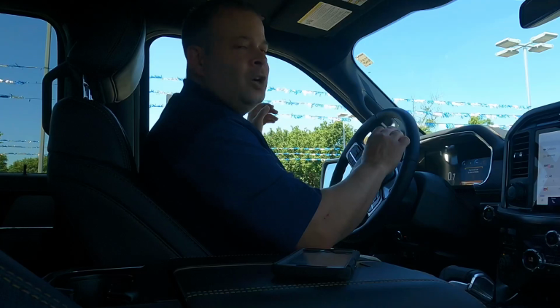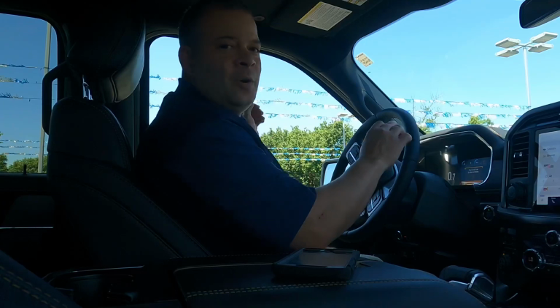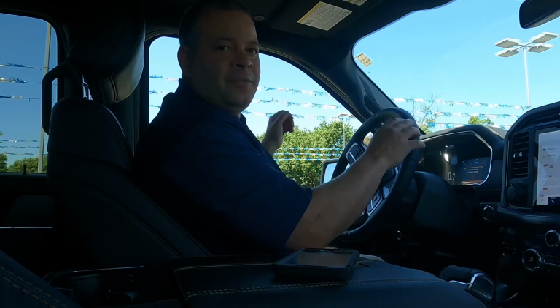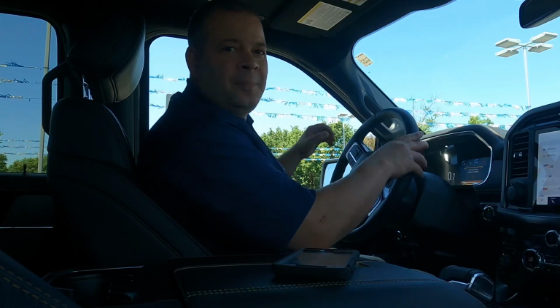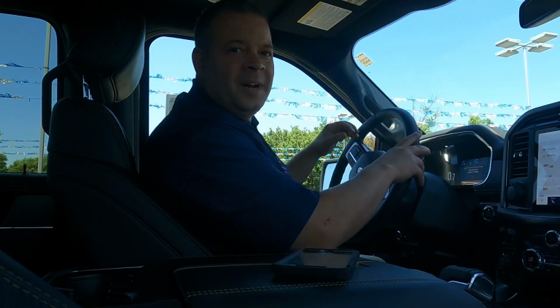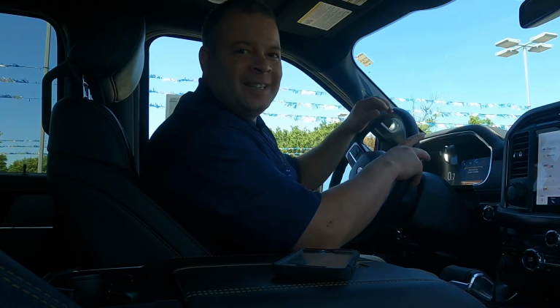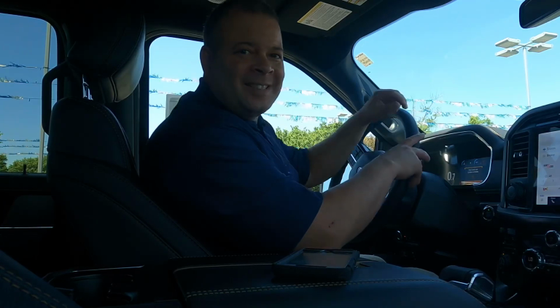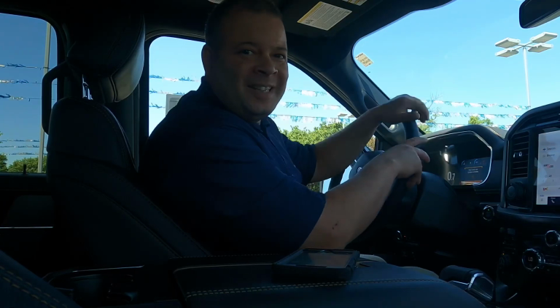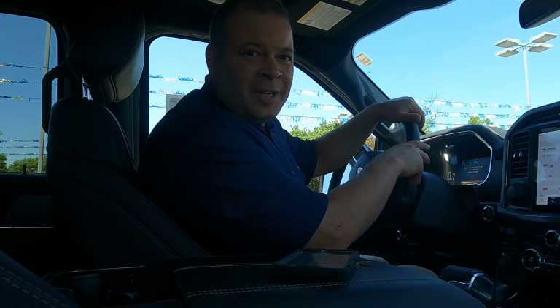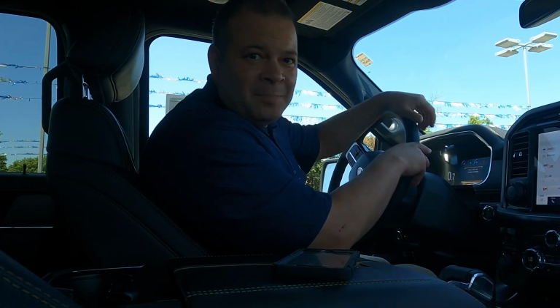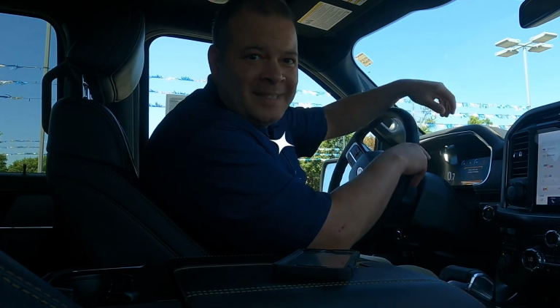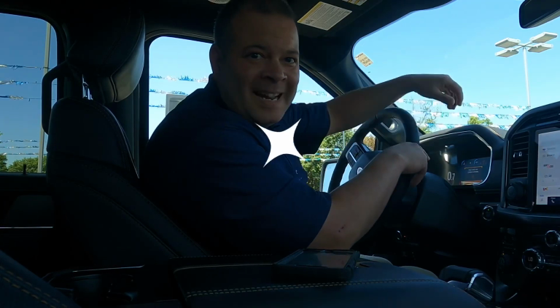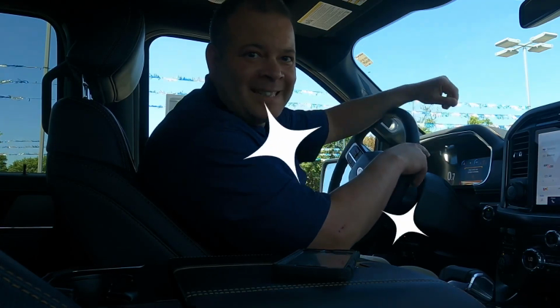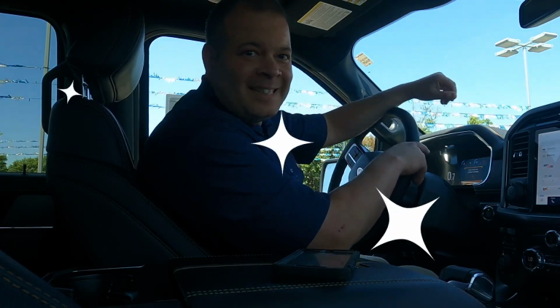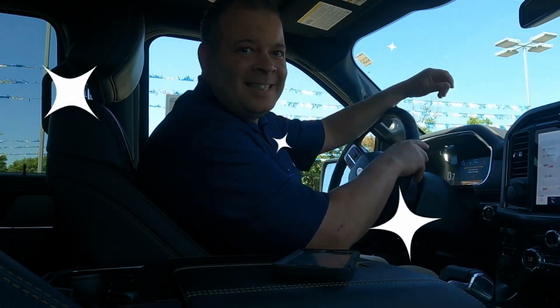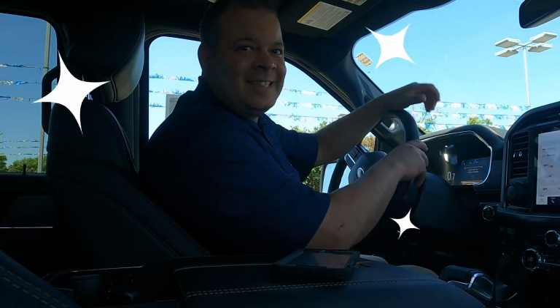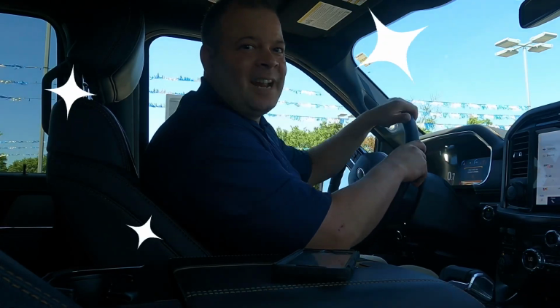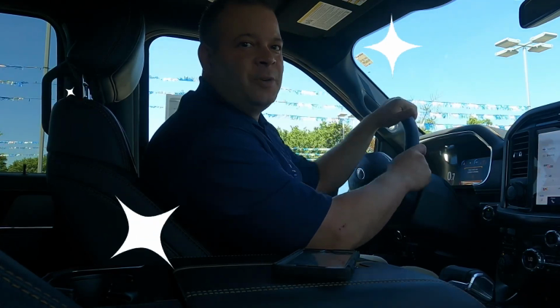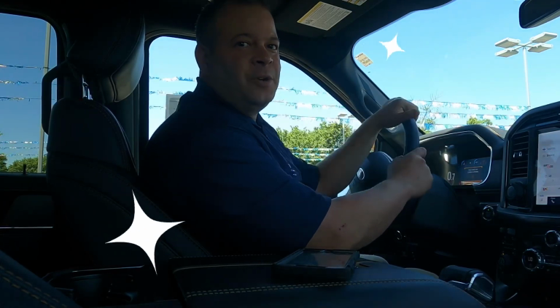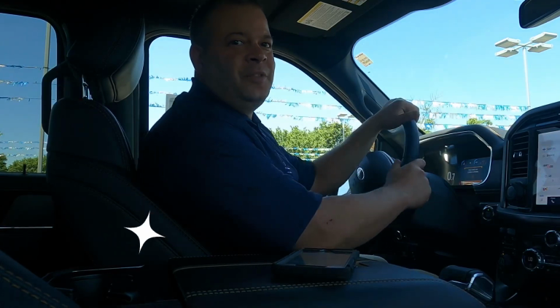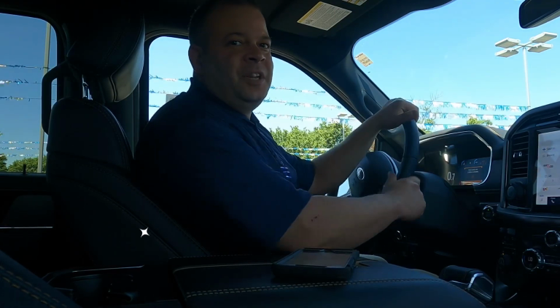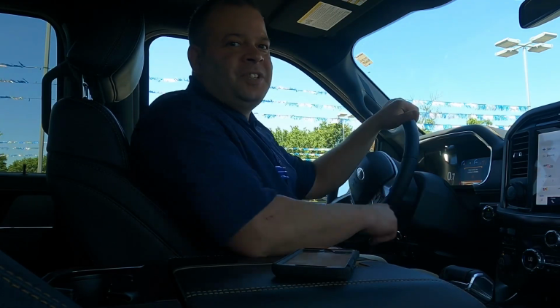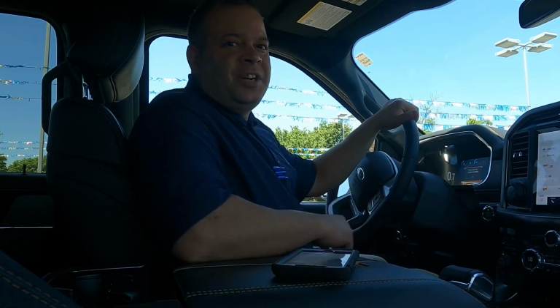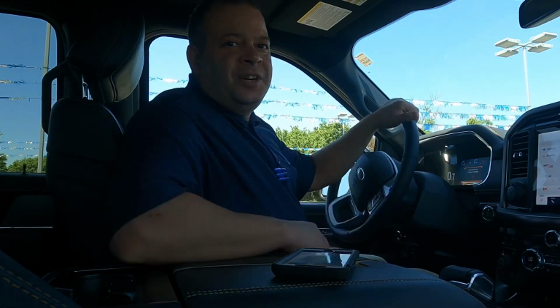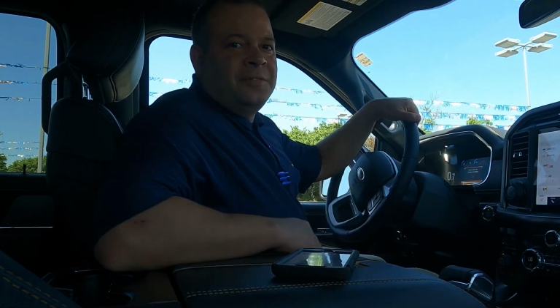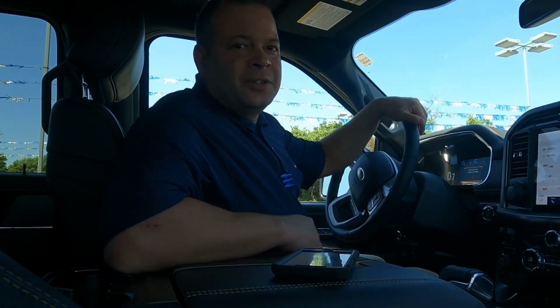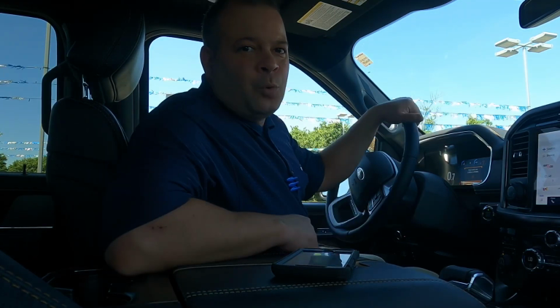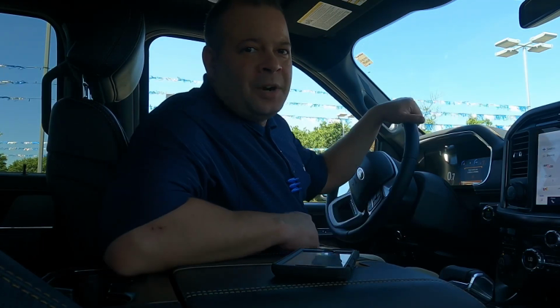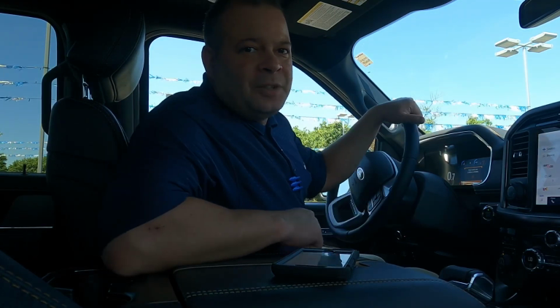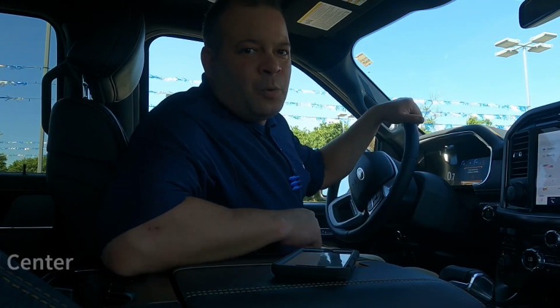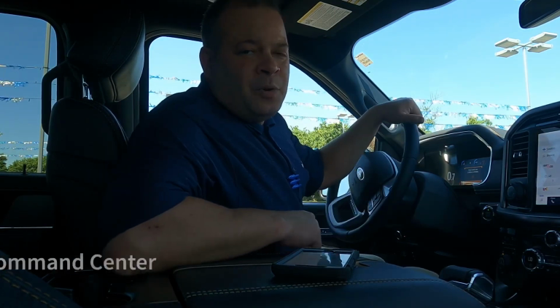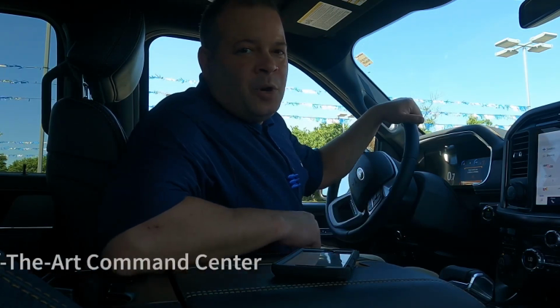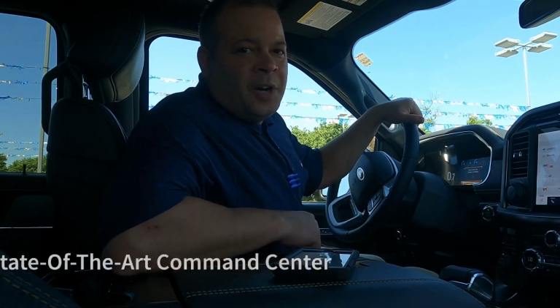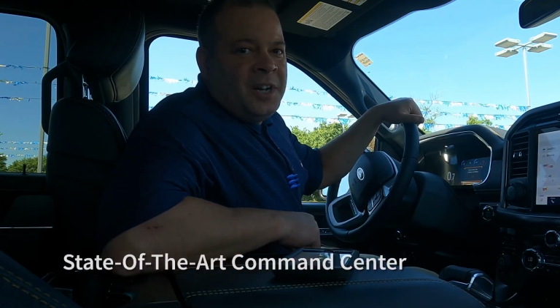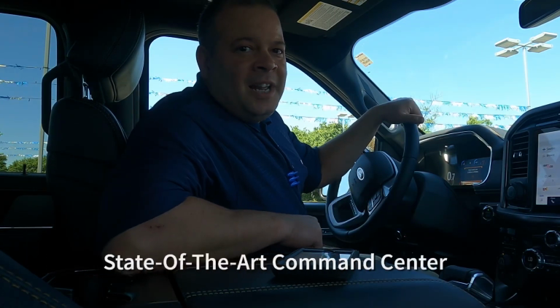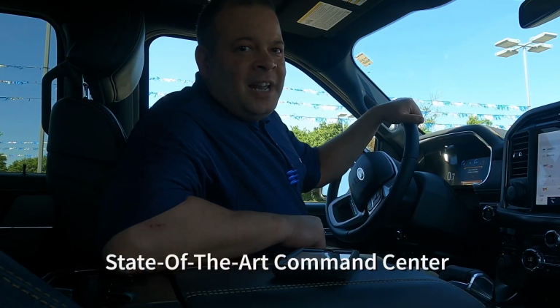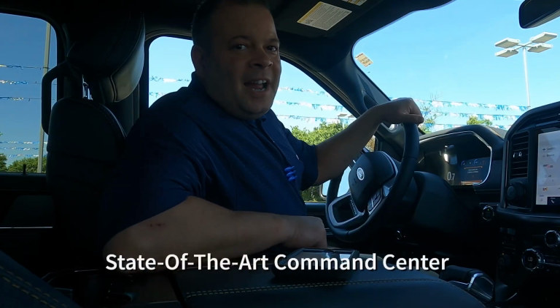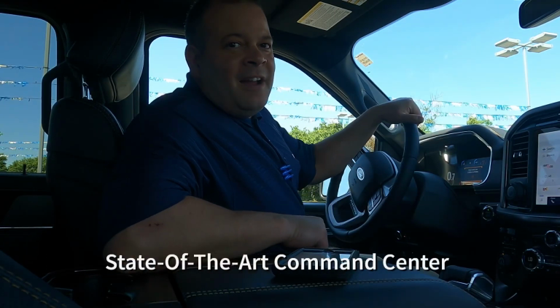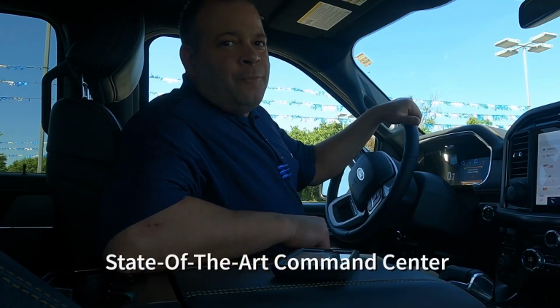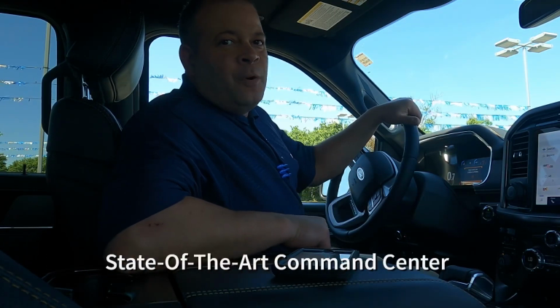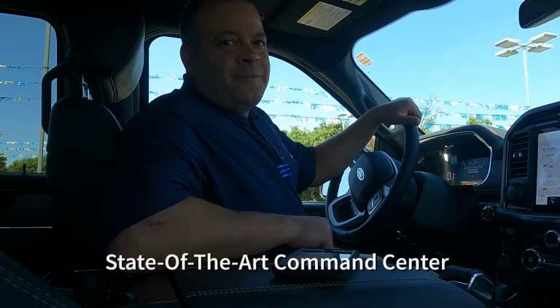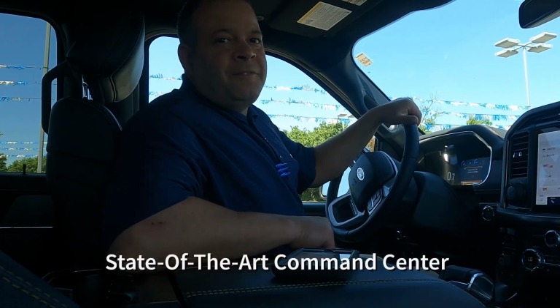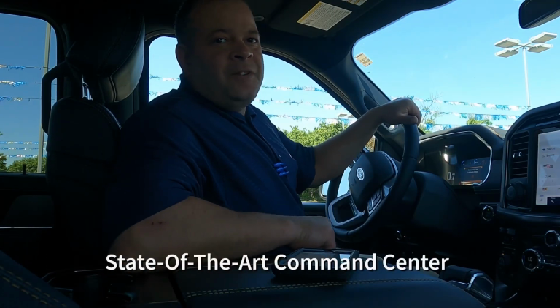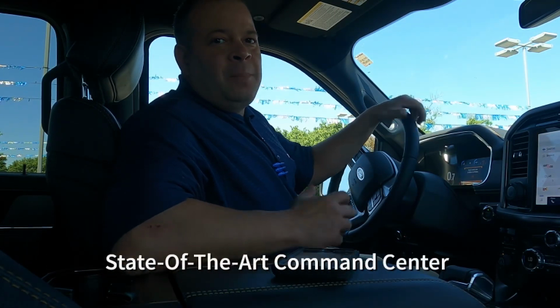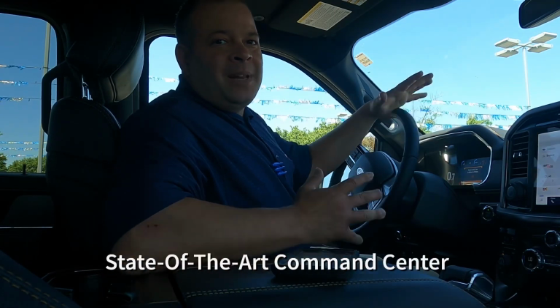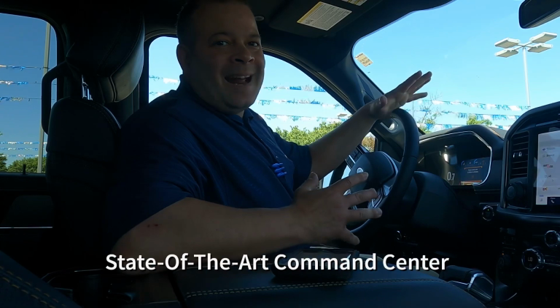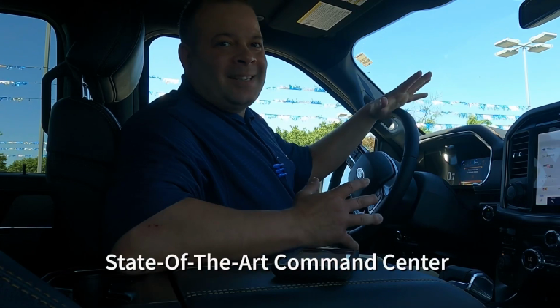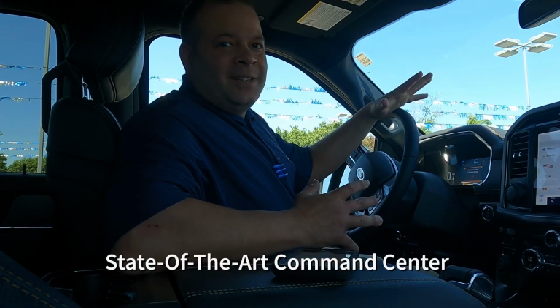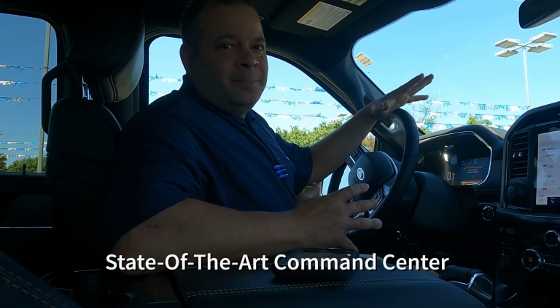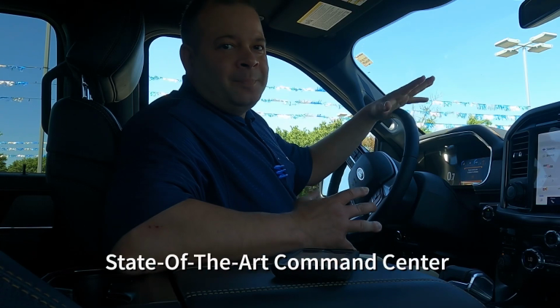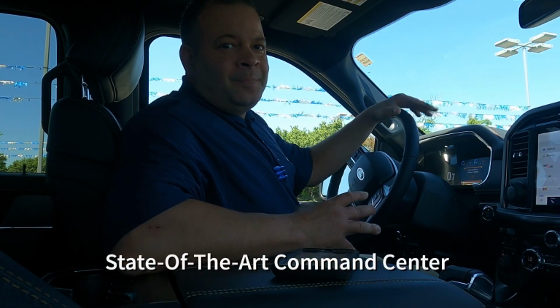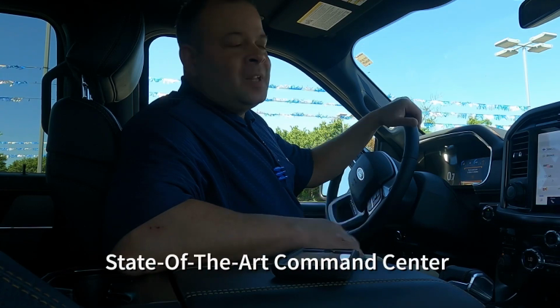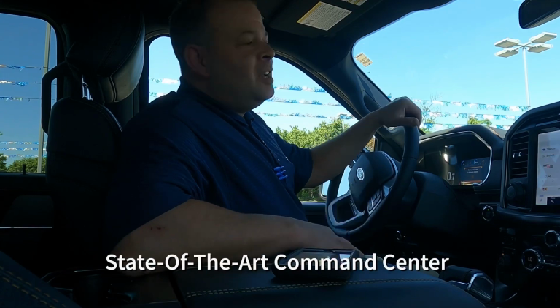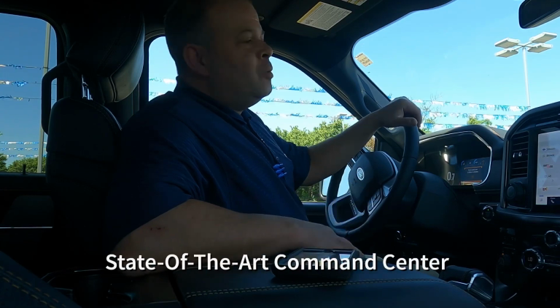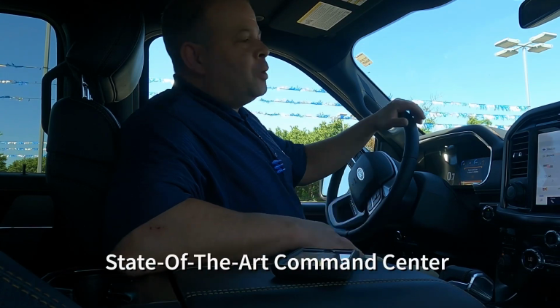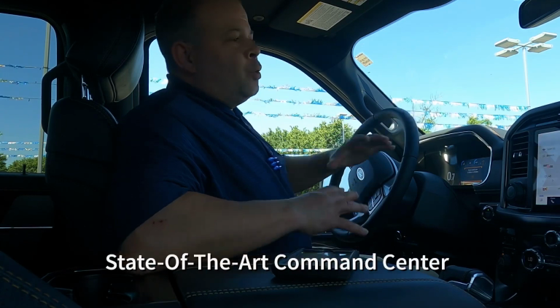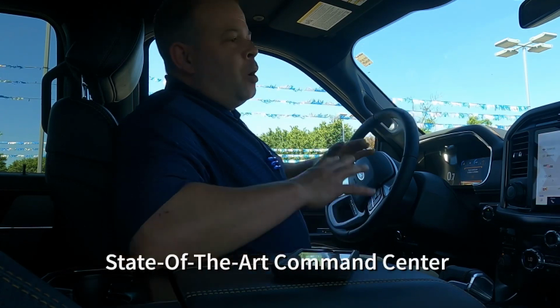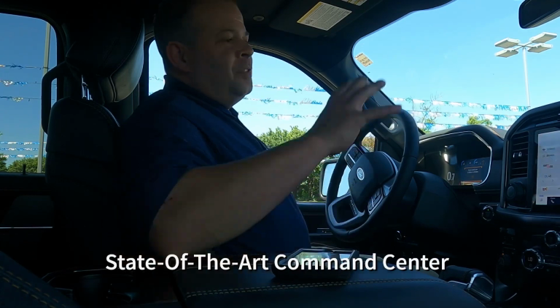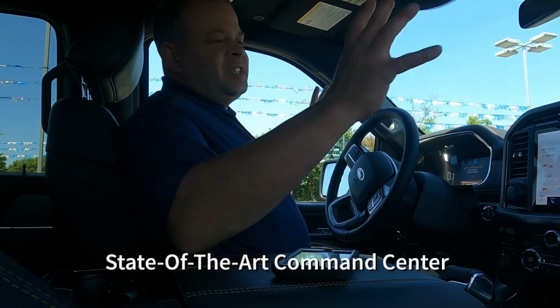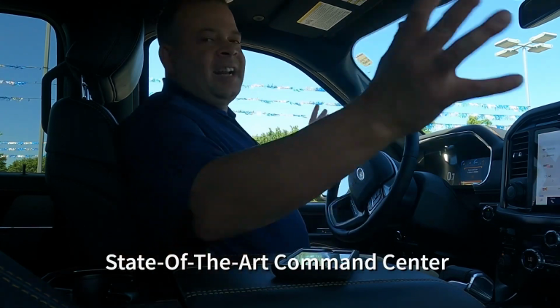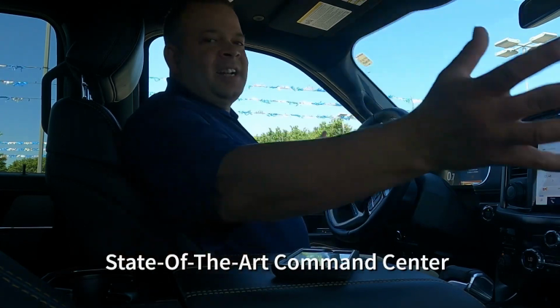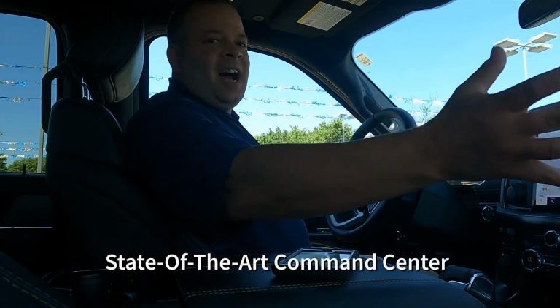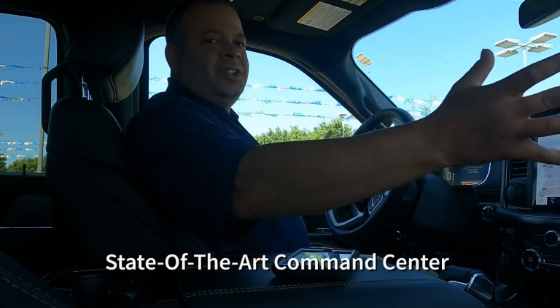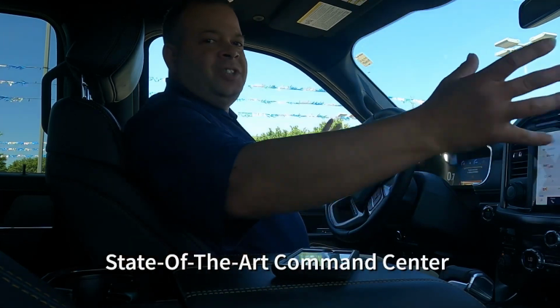Hello everybody, it's Tim Denton. Today we're doing the interior of a 2021 F-150 Platinum. We're going to go over the technology and the cockpit.